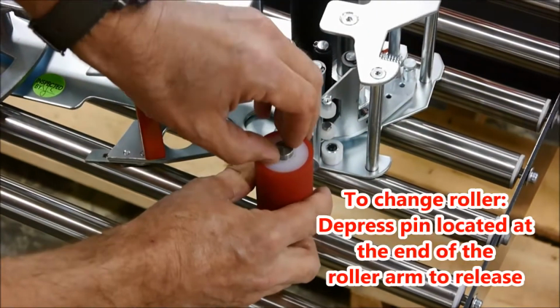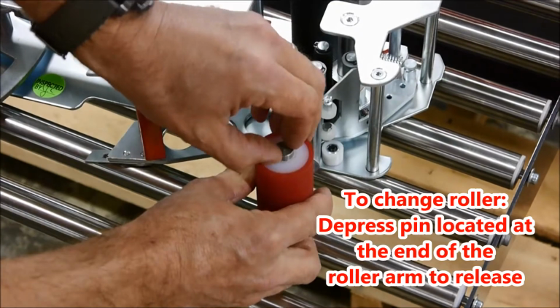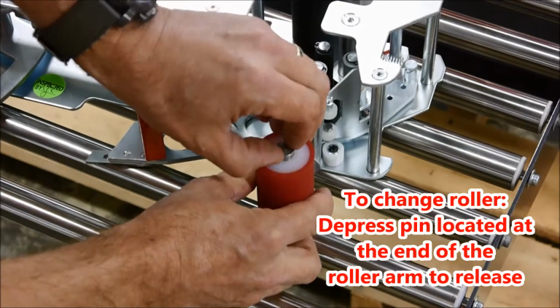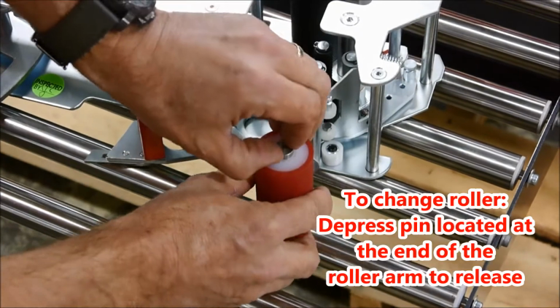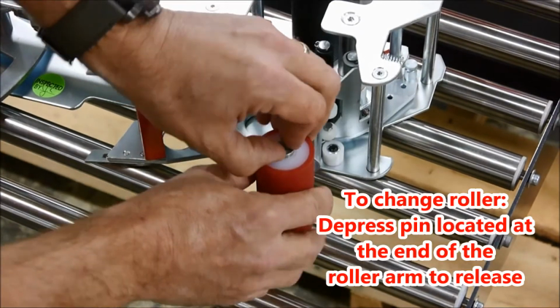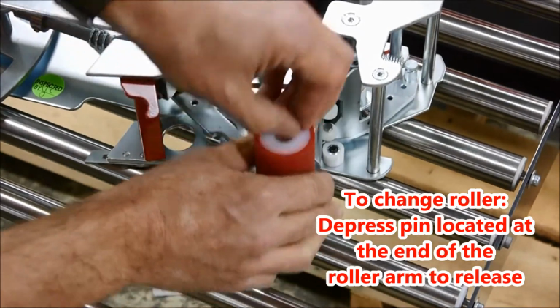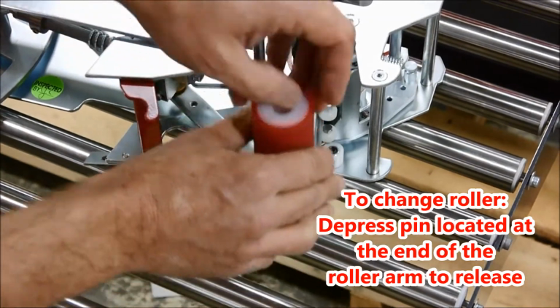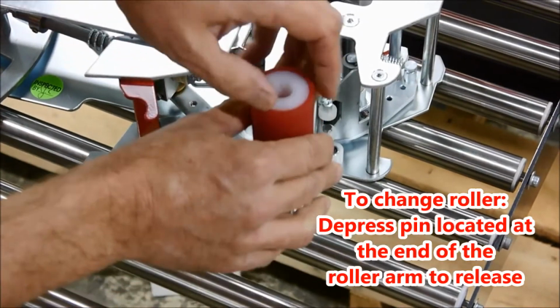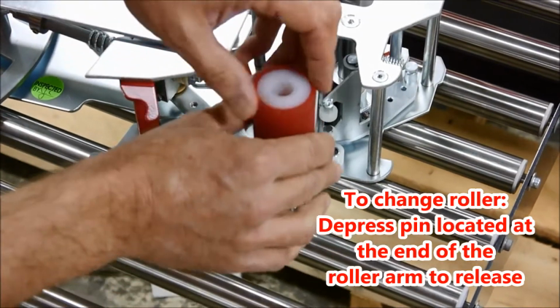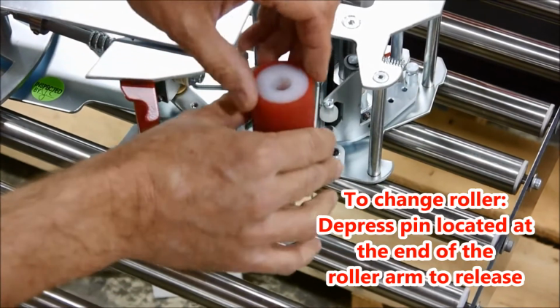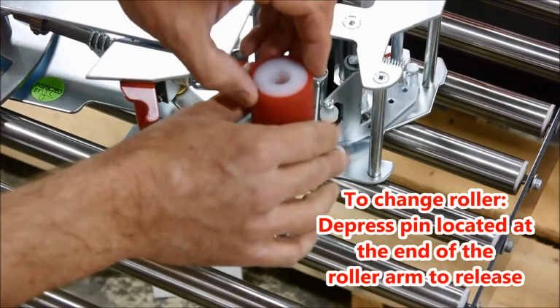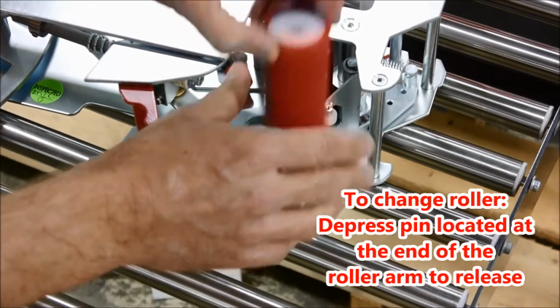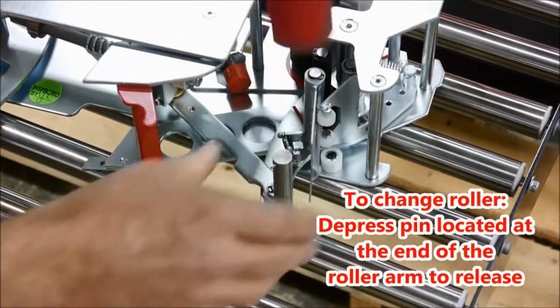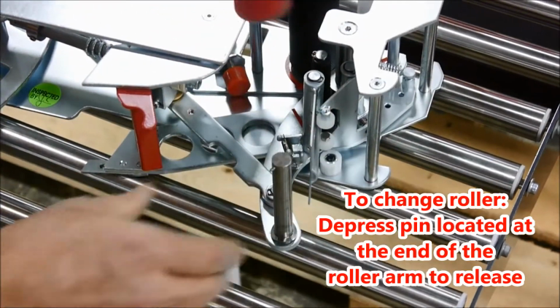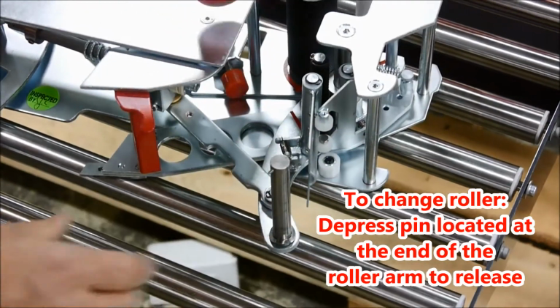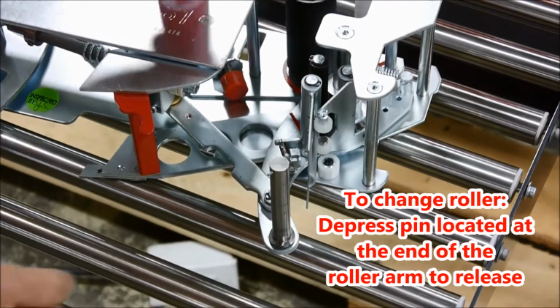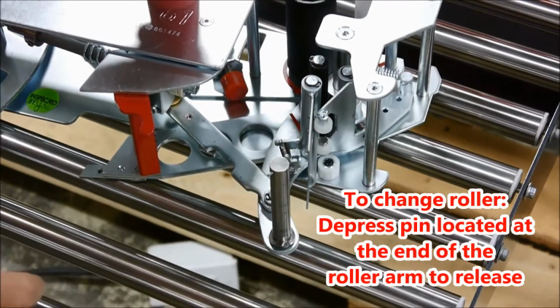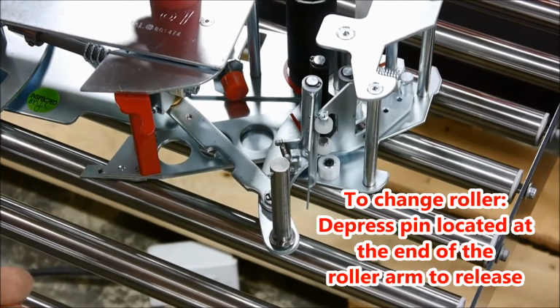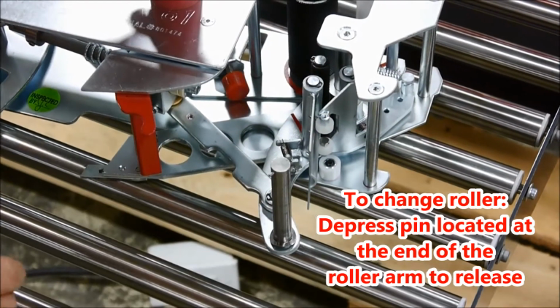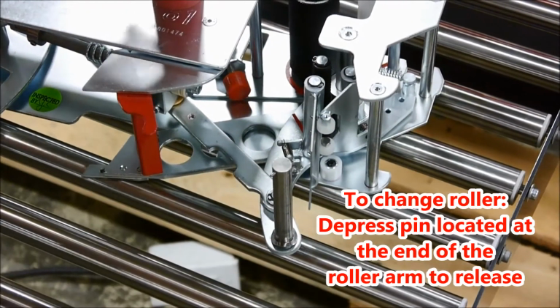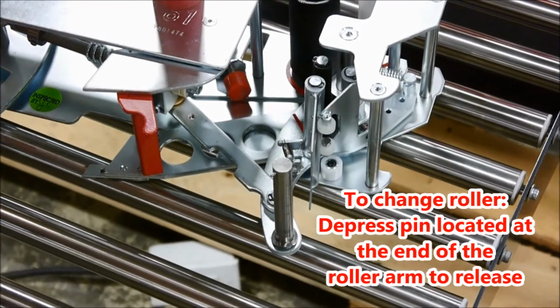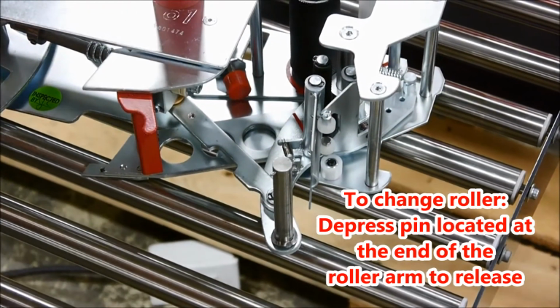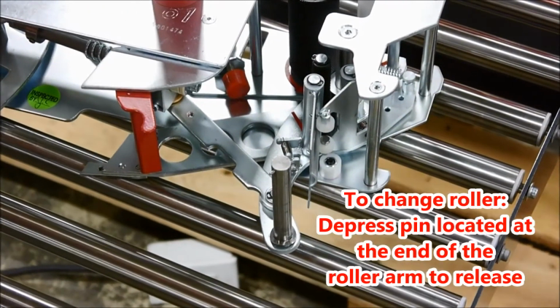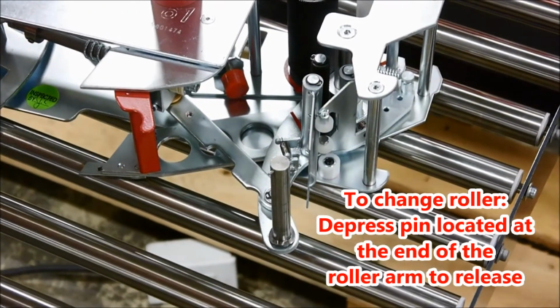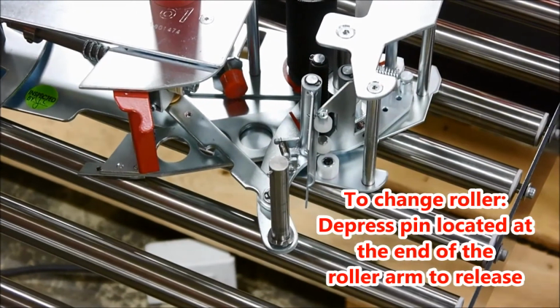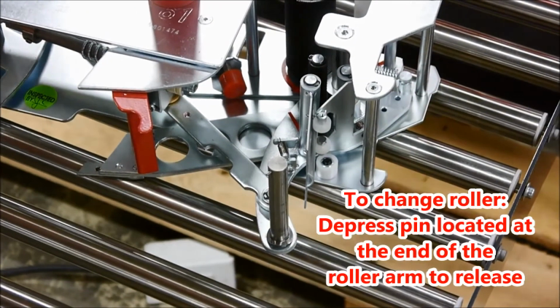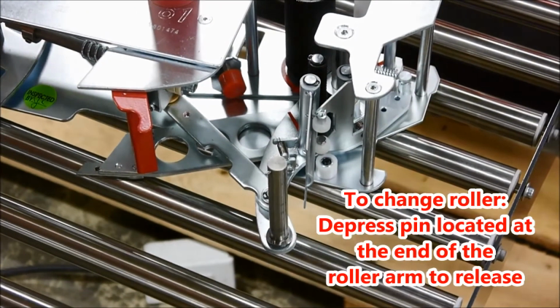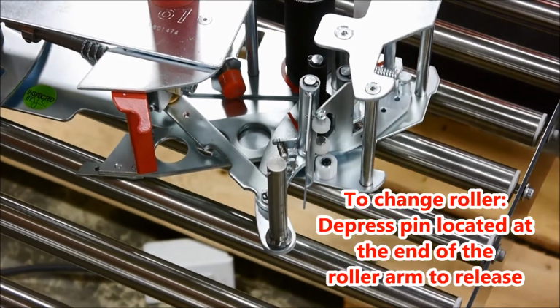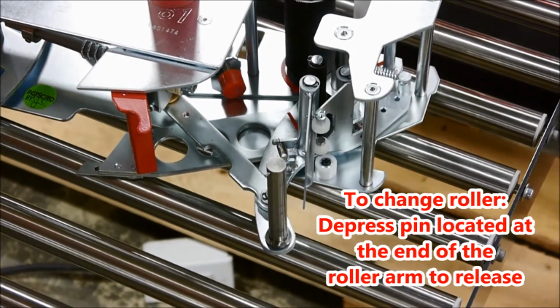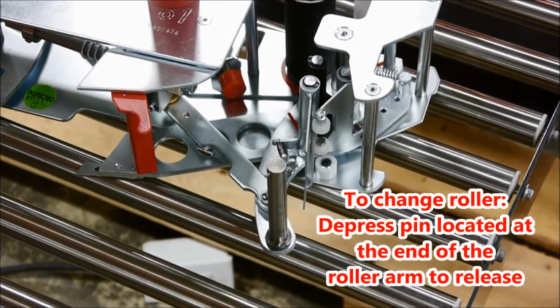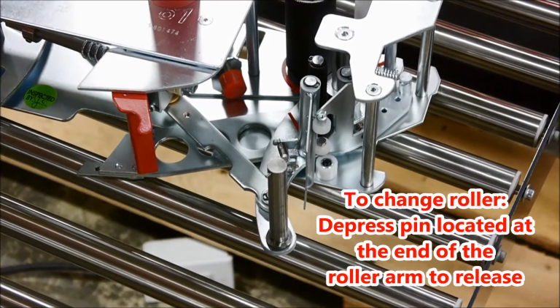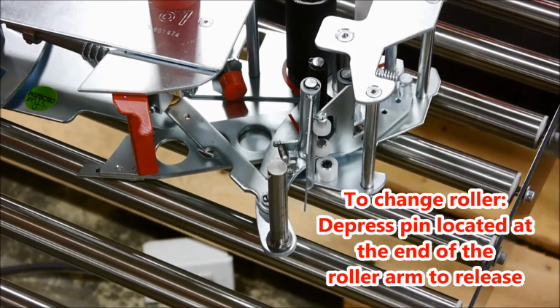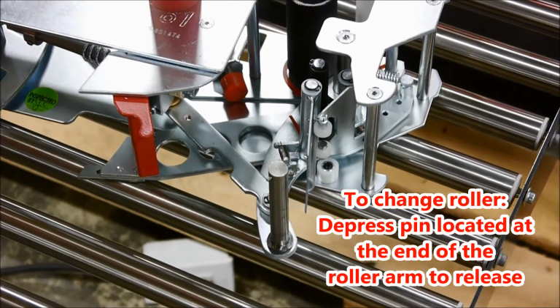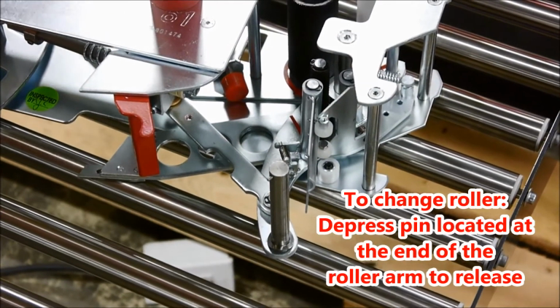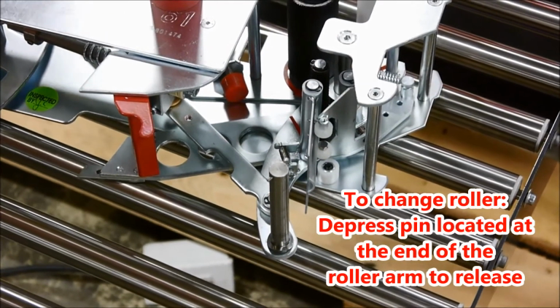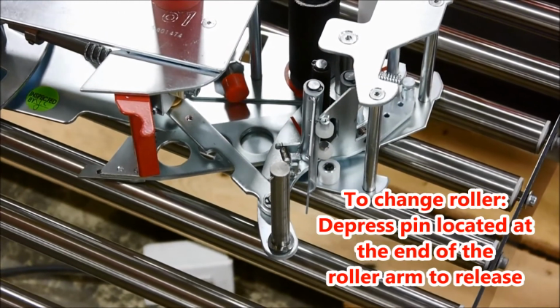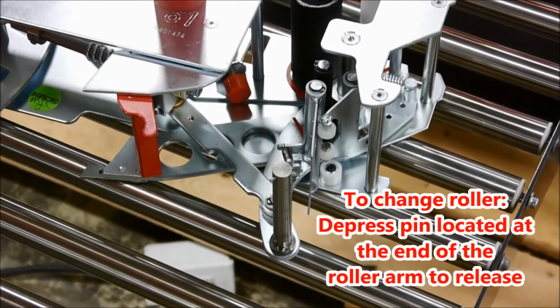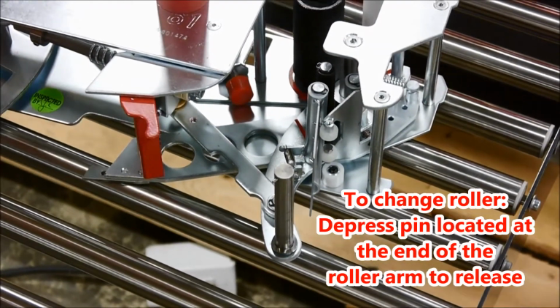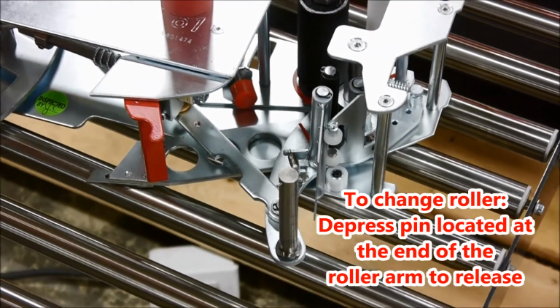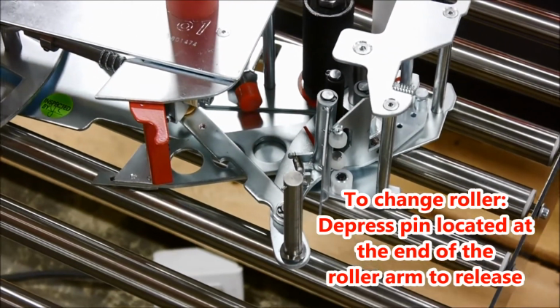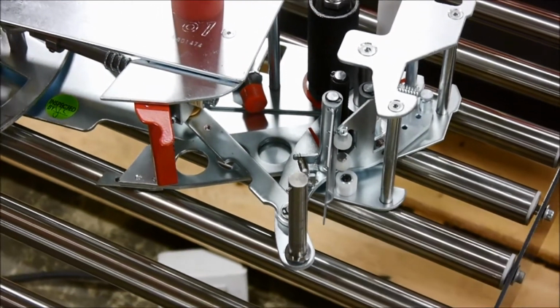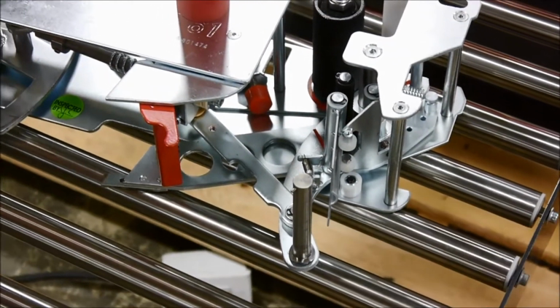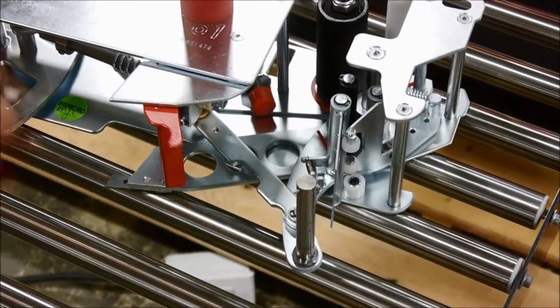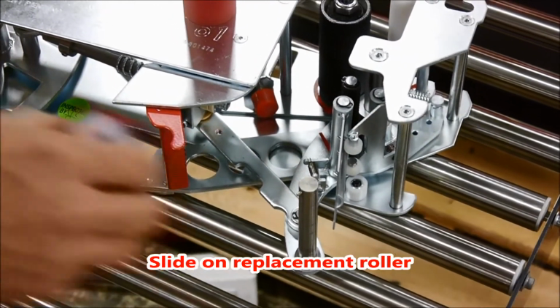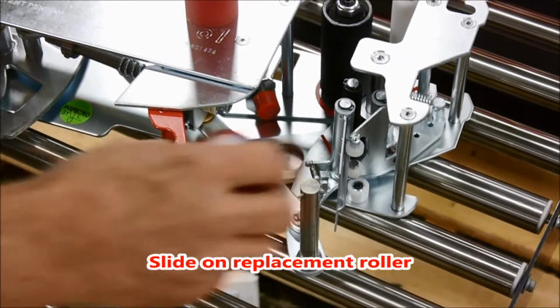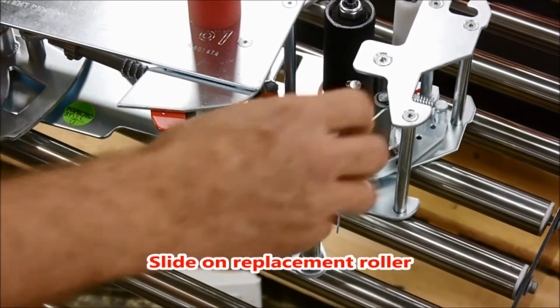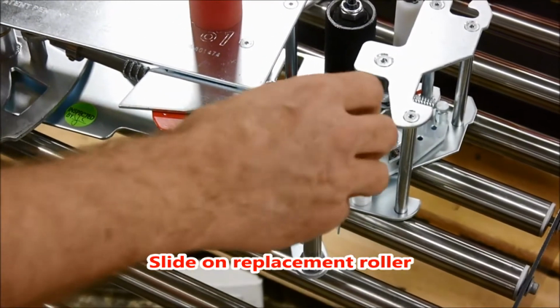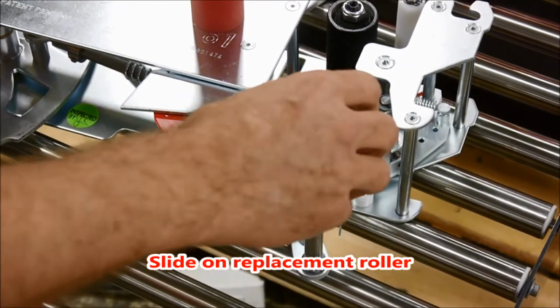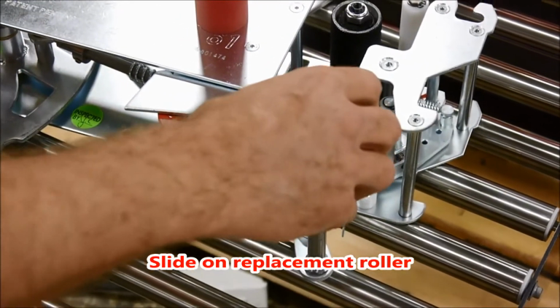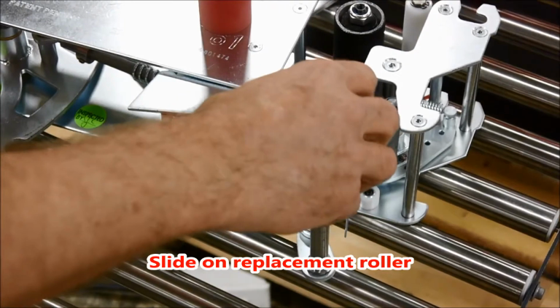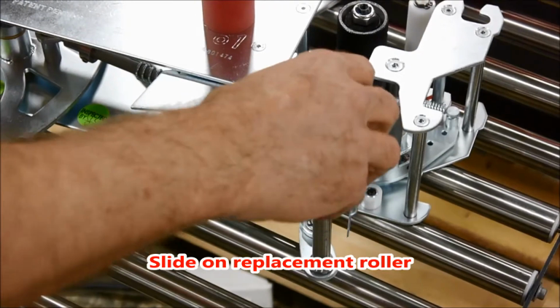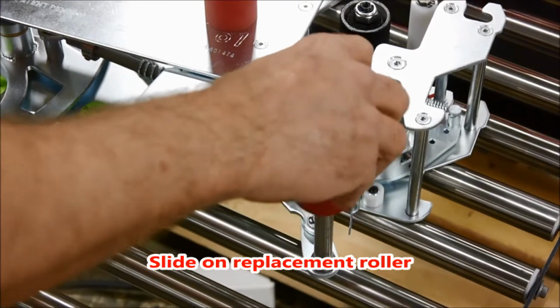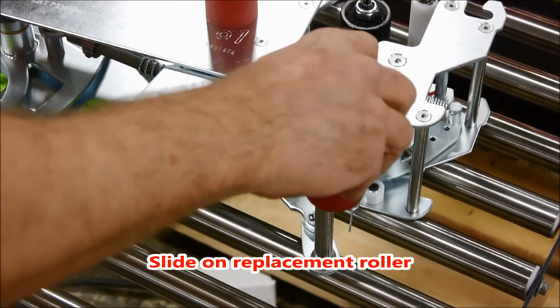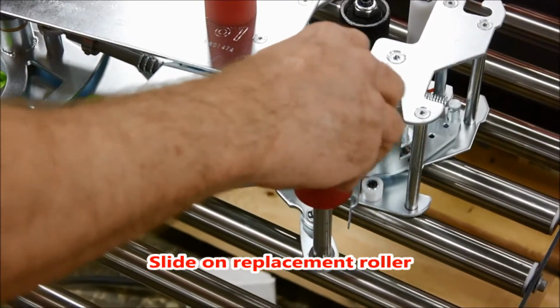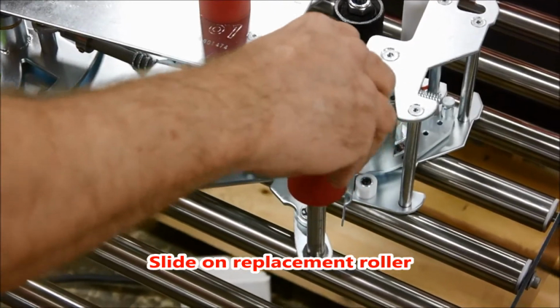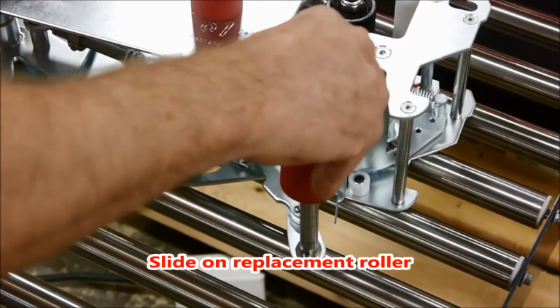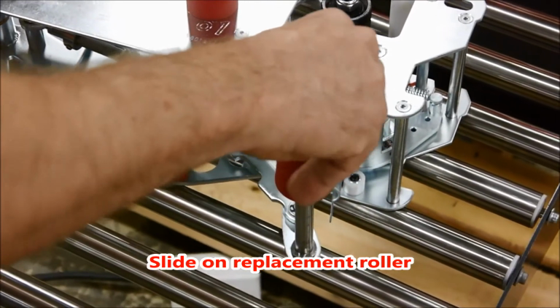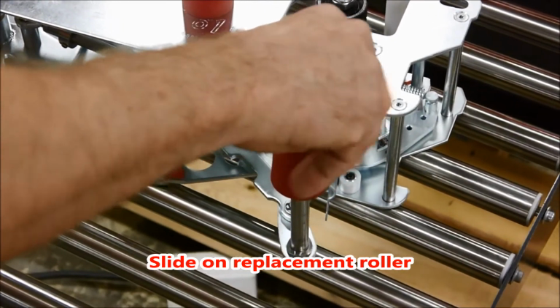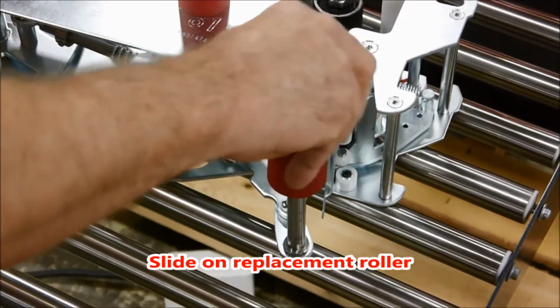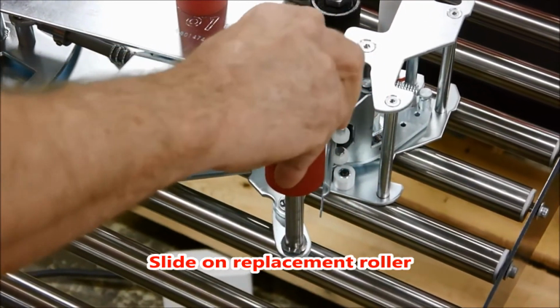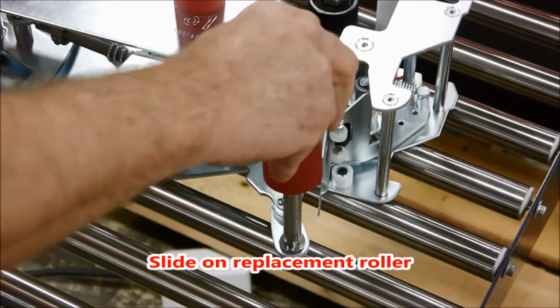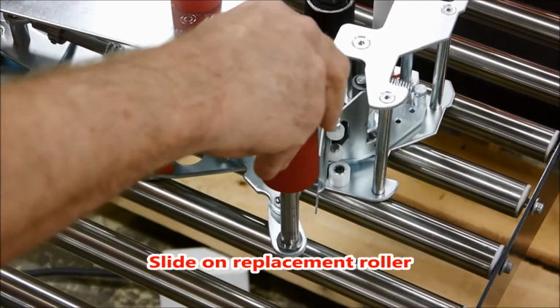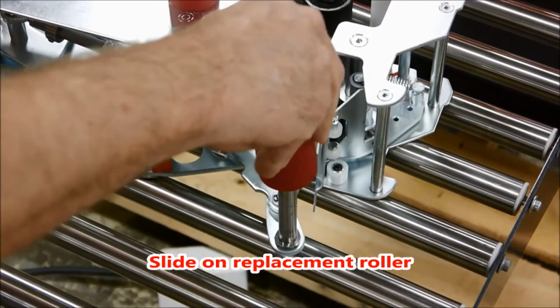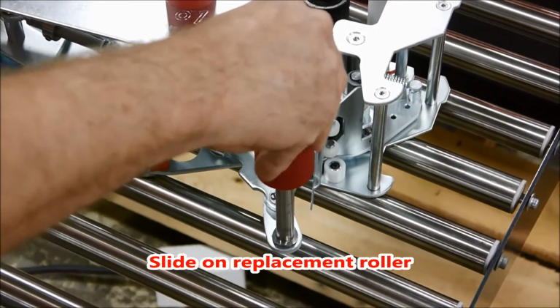To change the rollers, depress the pin located at the end of the roller arm to release, and slide on your replacement roller.